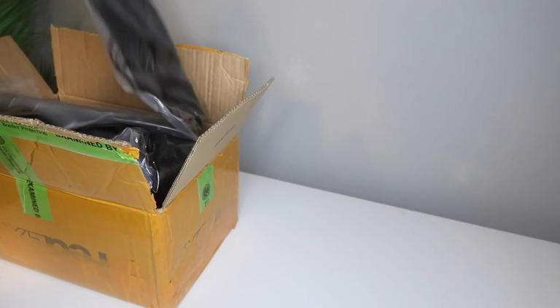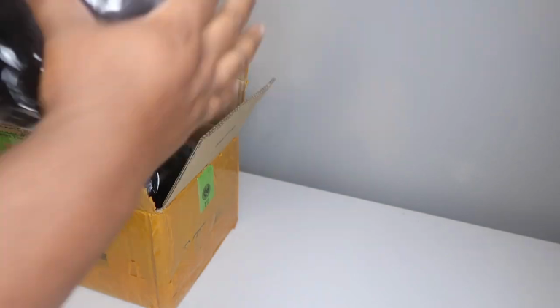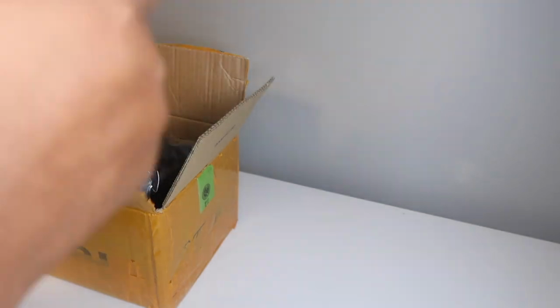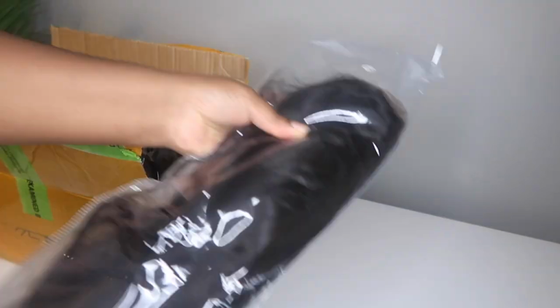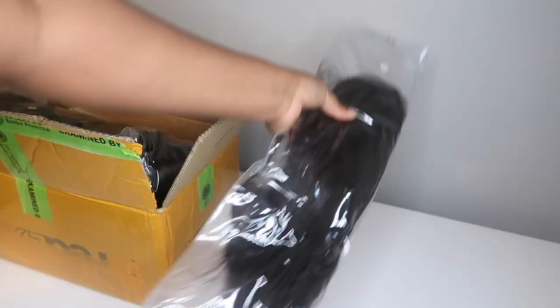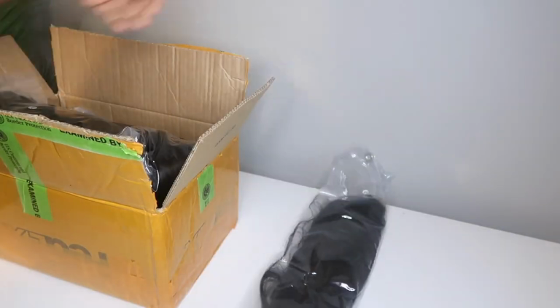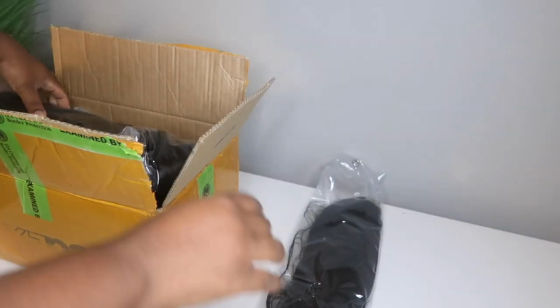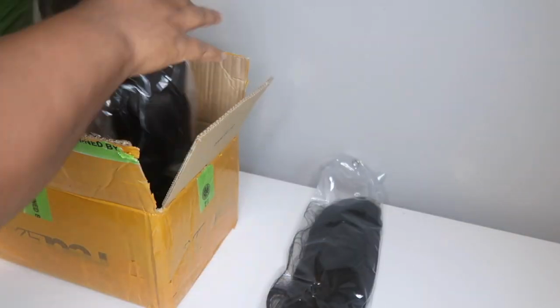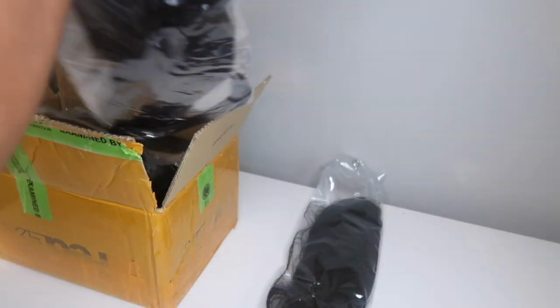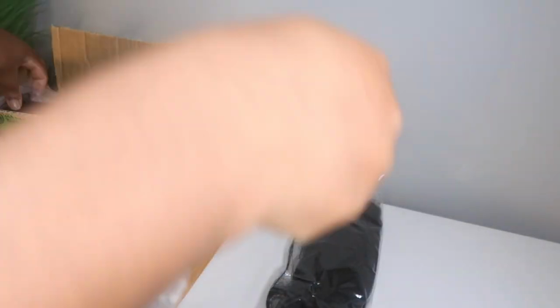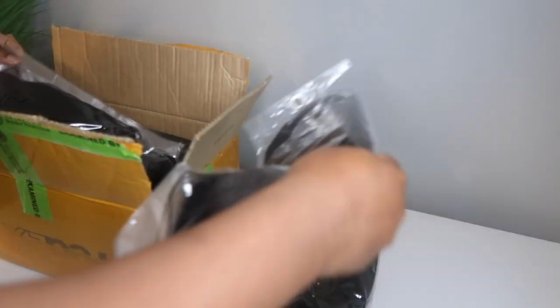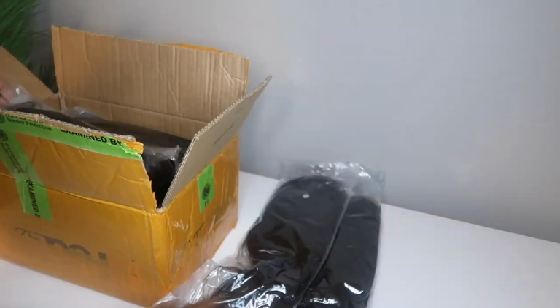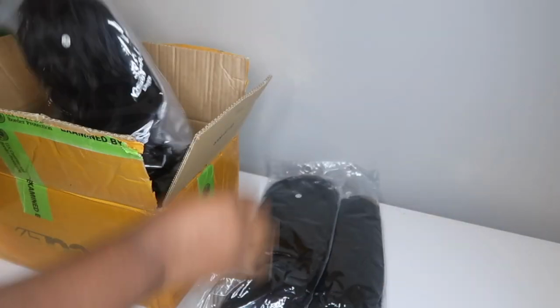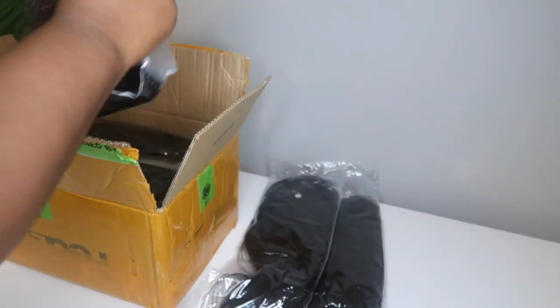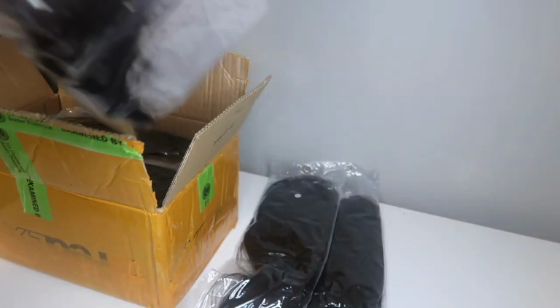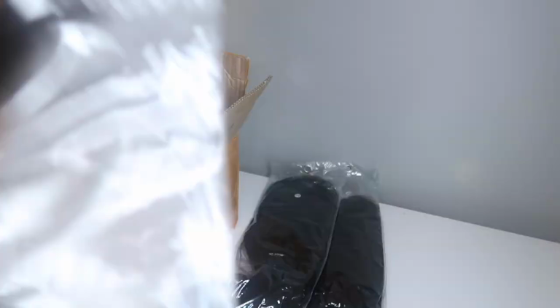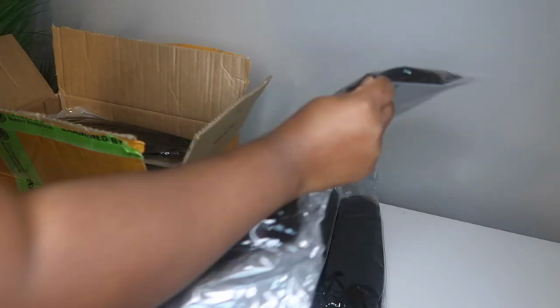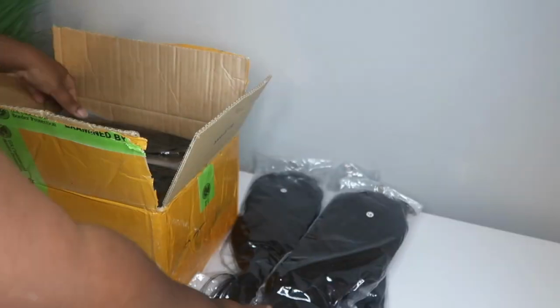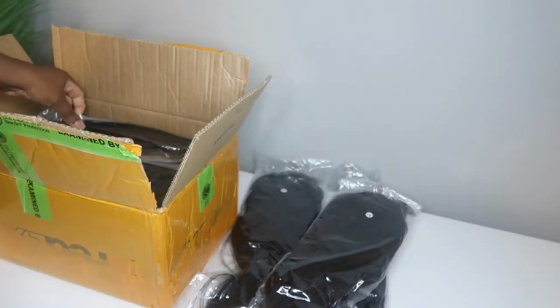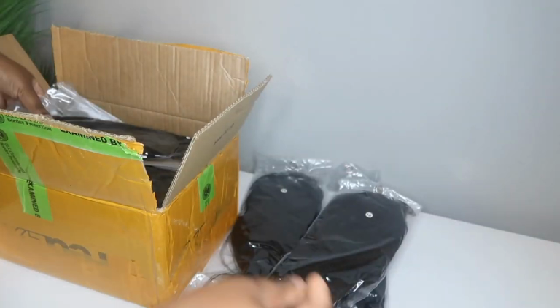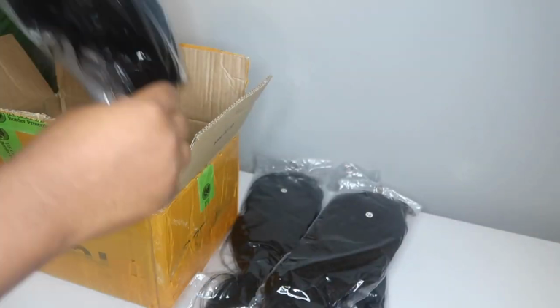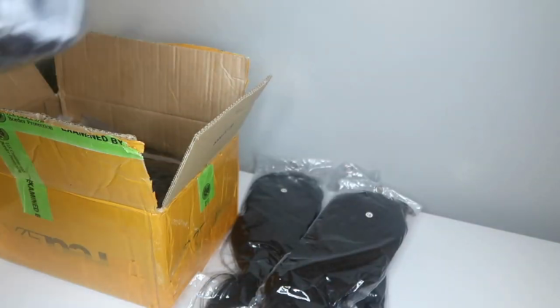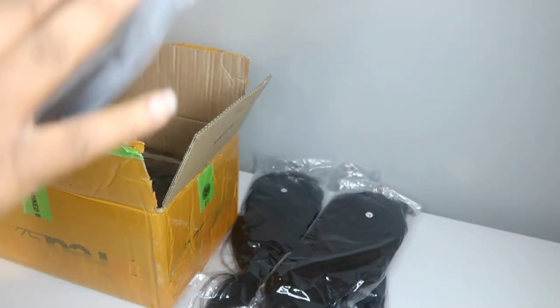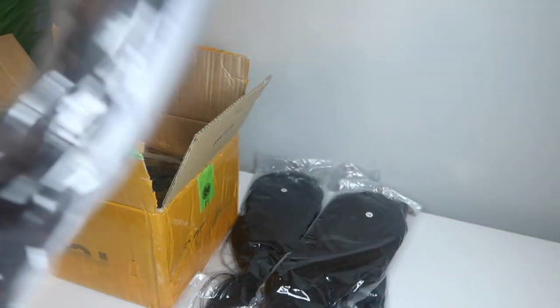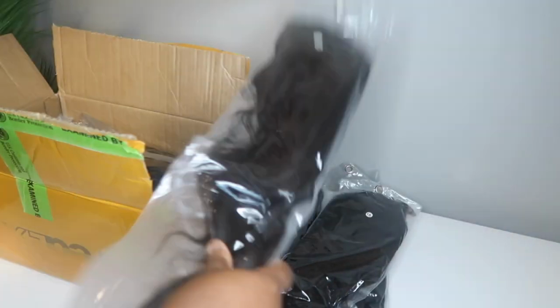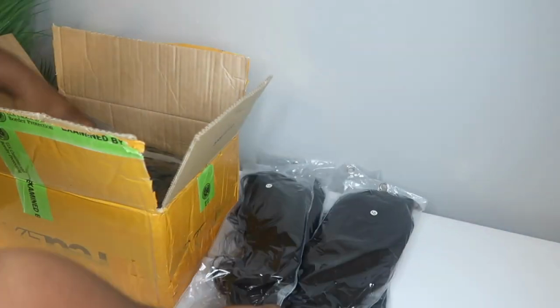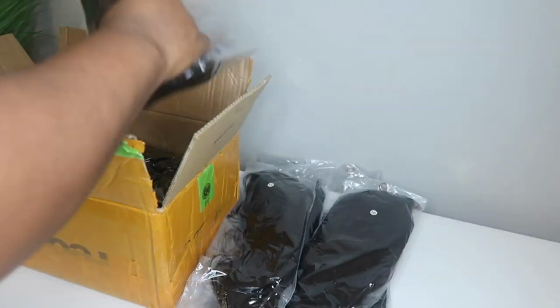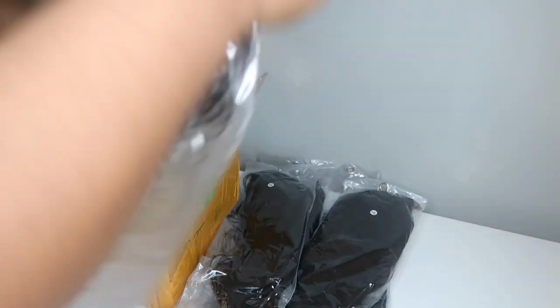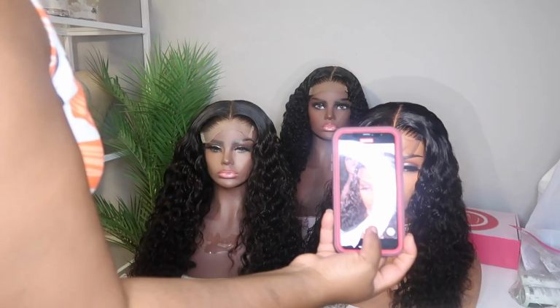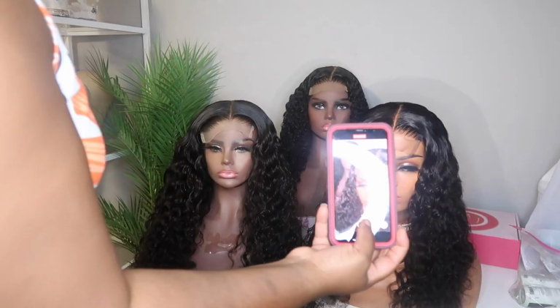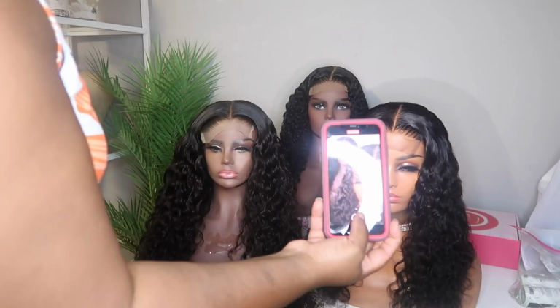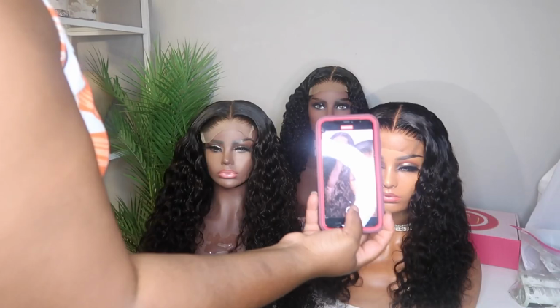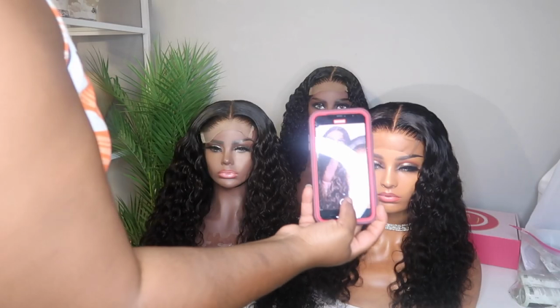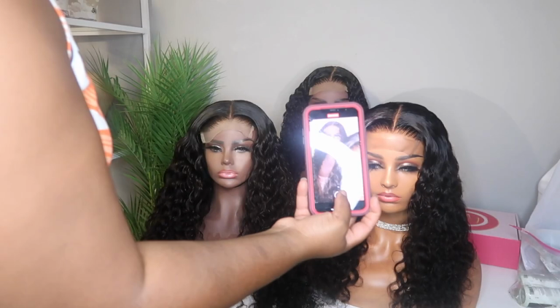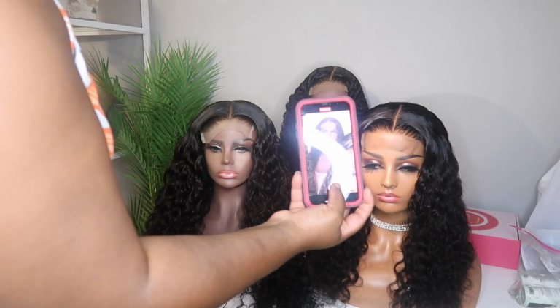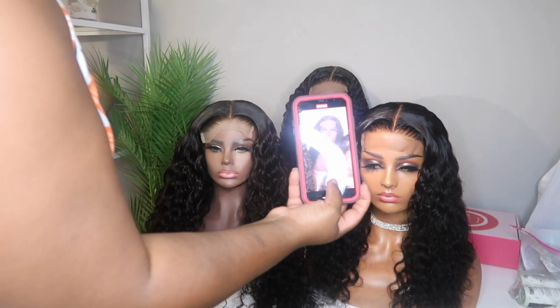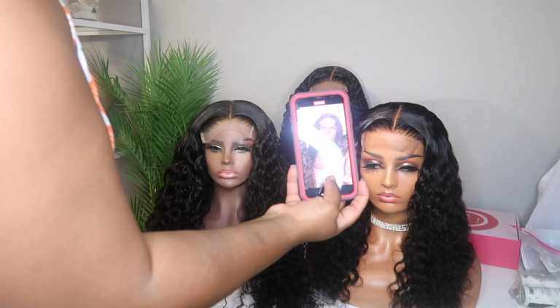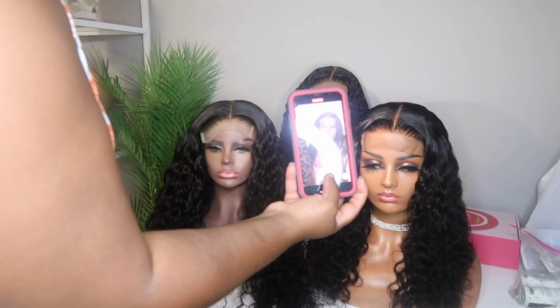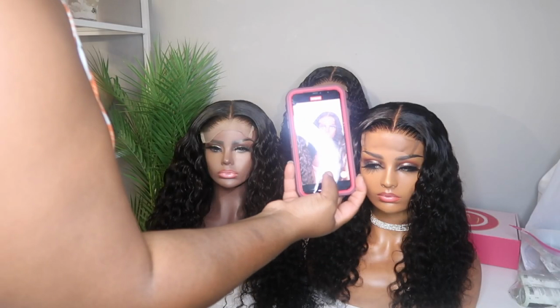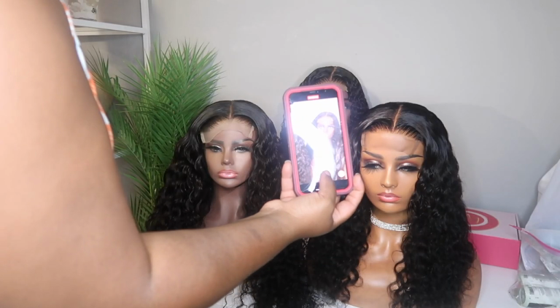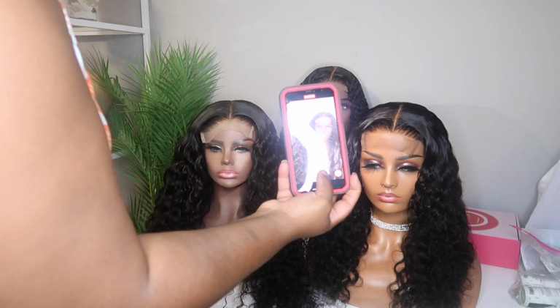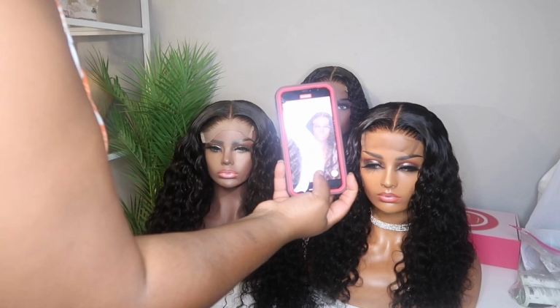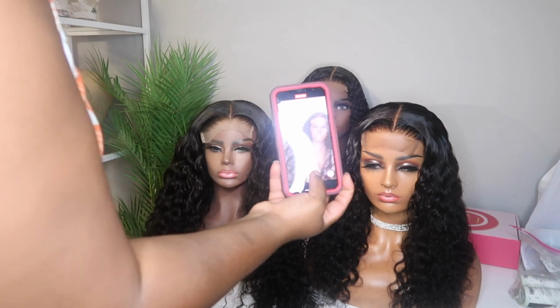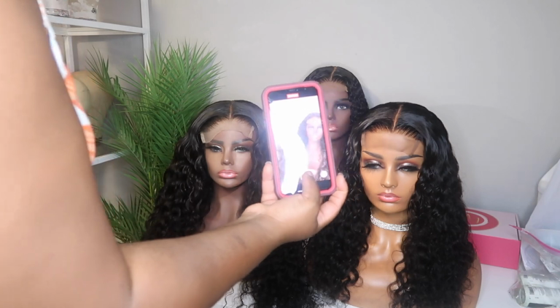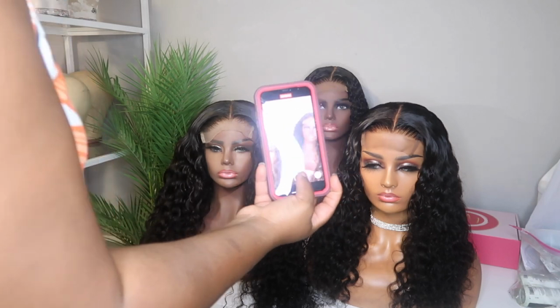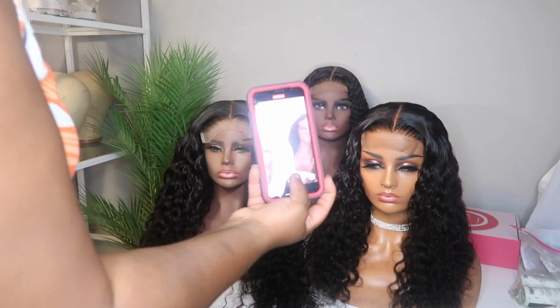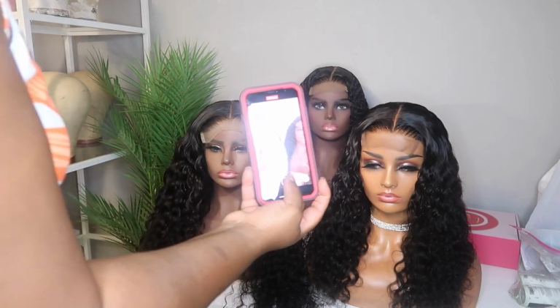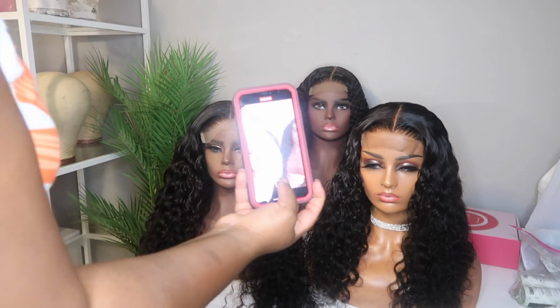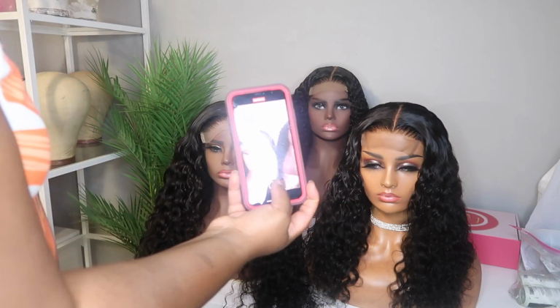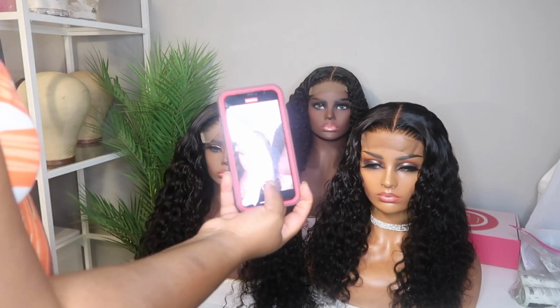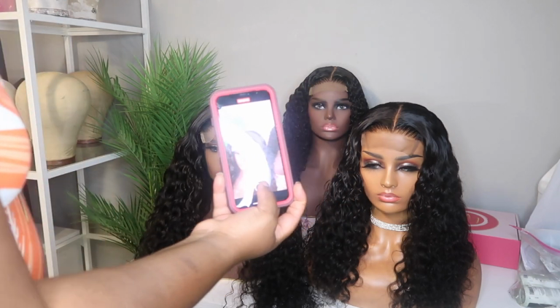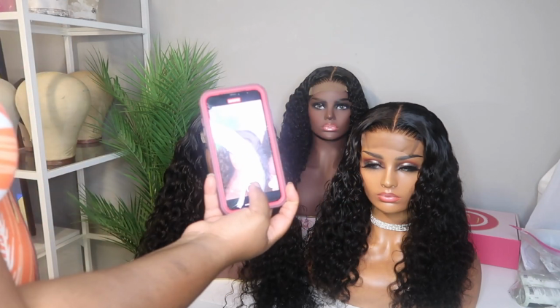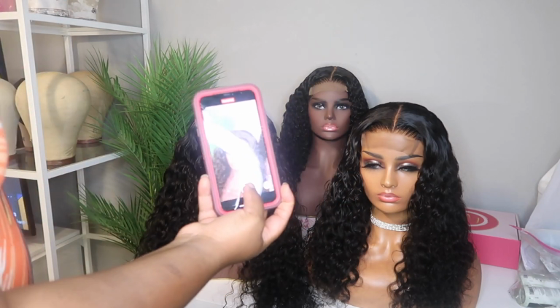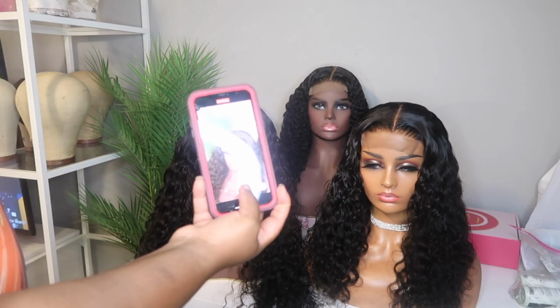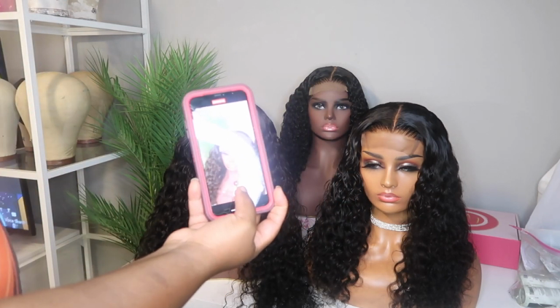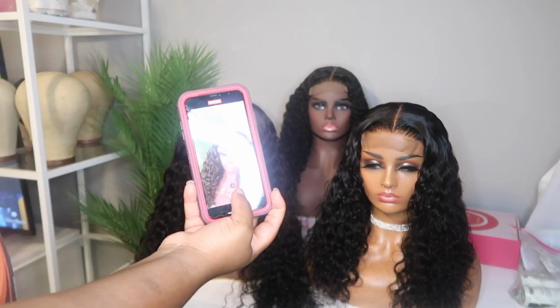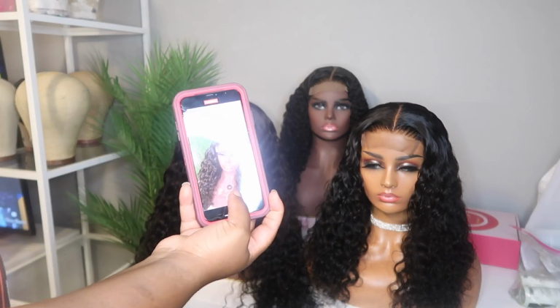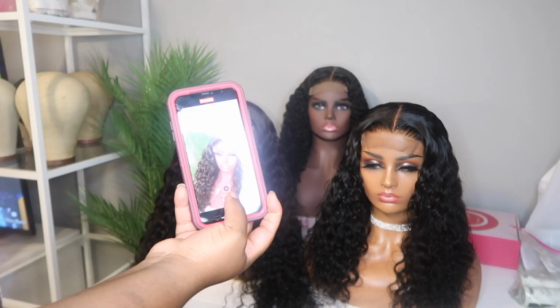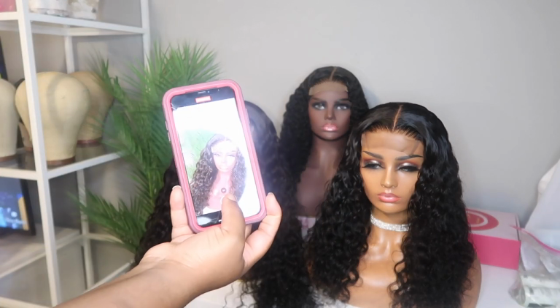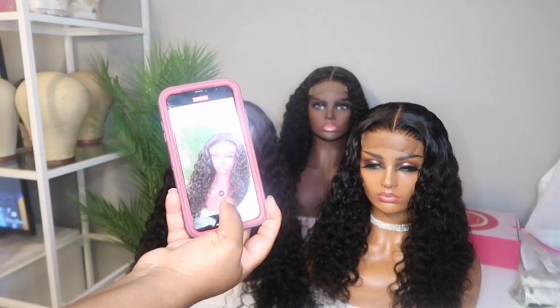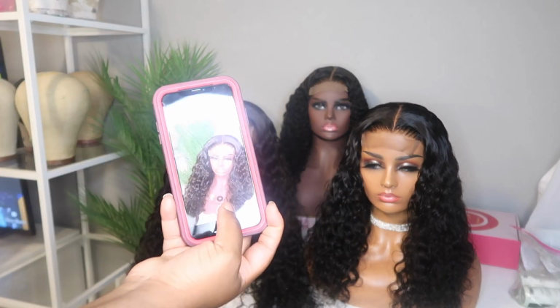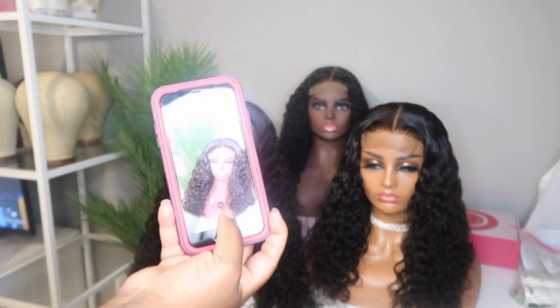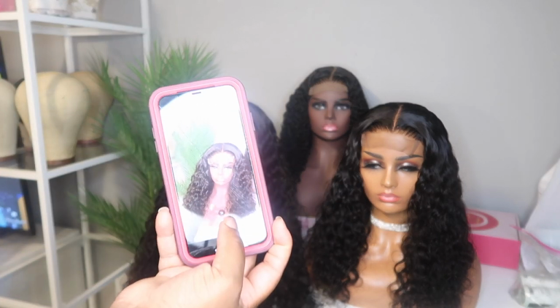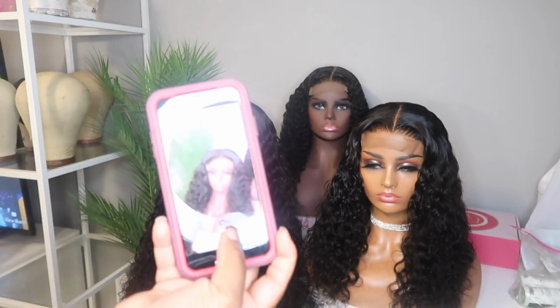Hey you guys, in this video I'm going to show you how I make ready to ship wigs for my business. If you're interested, stay tuned.